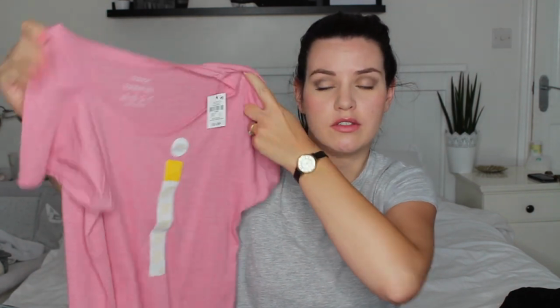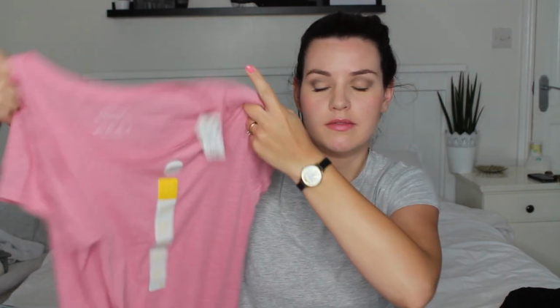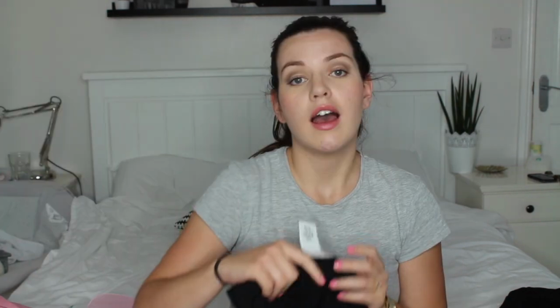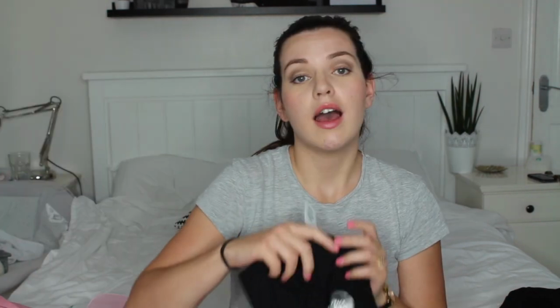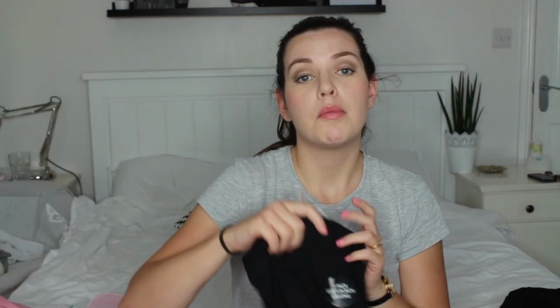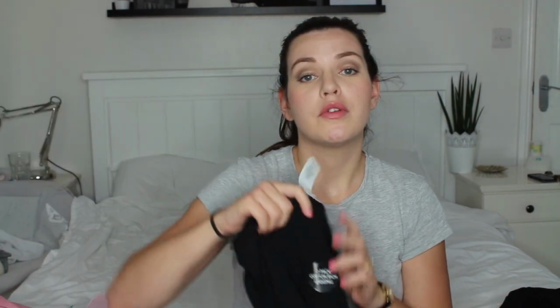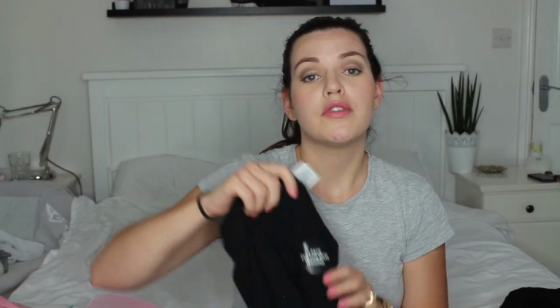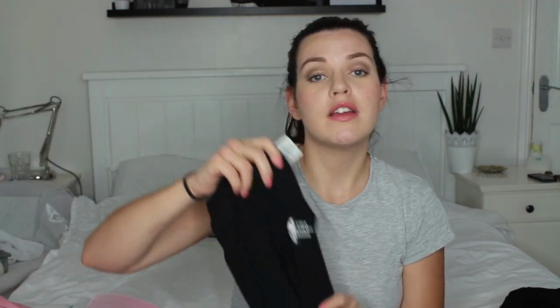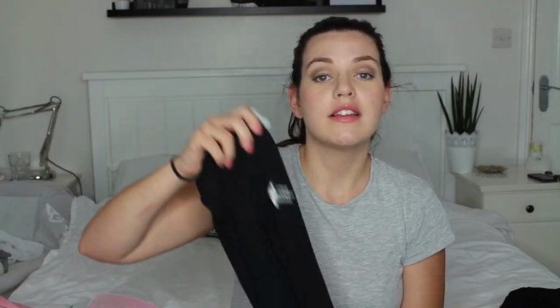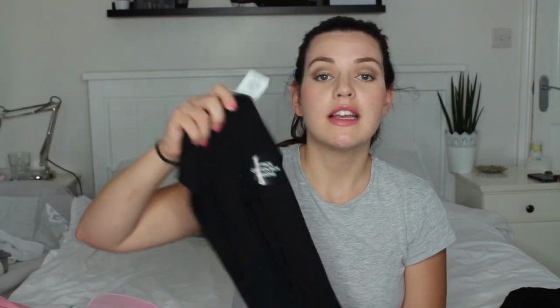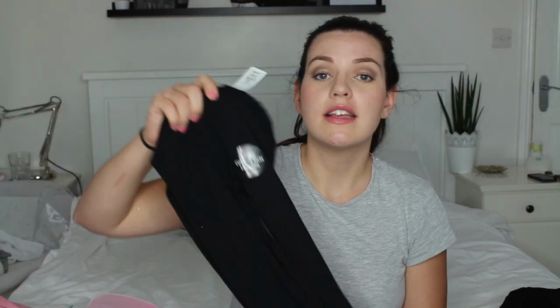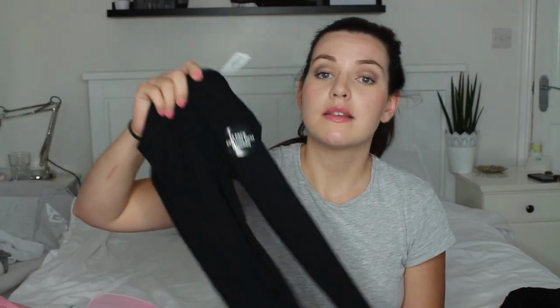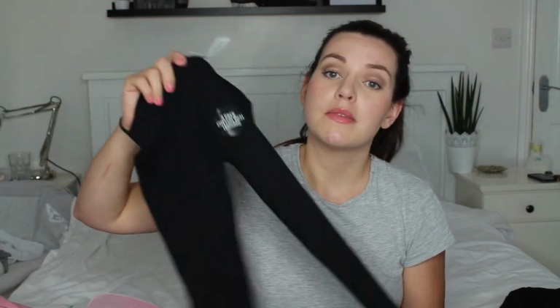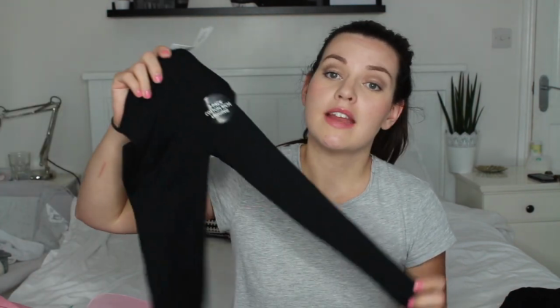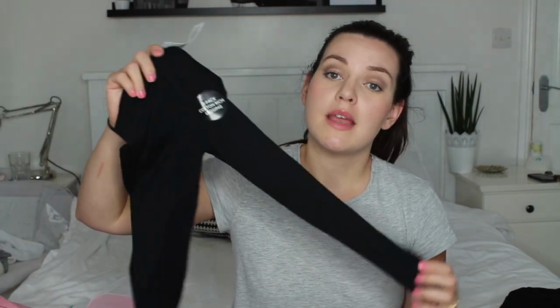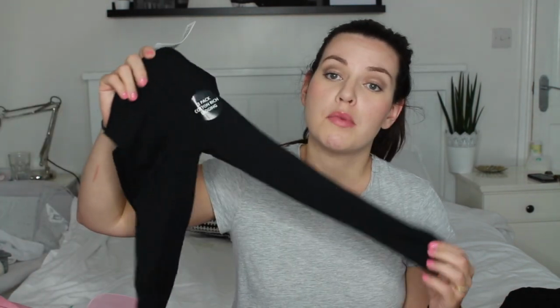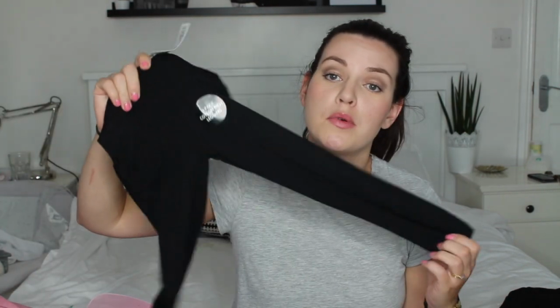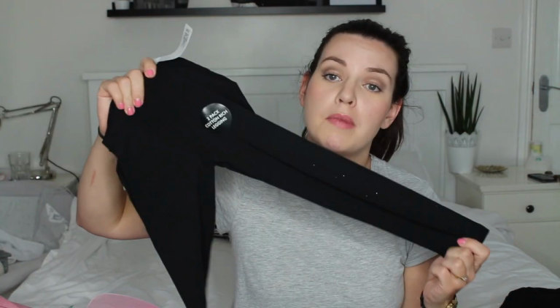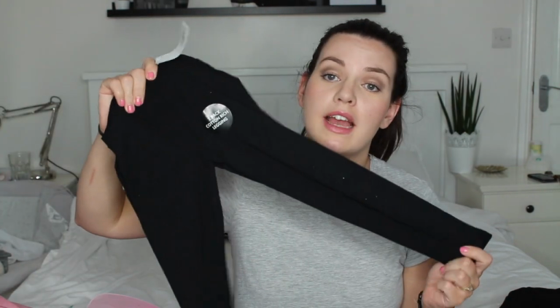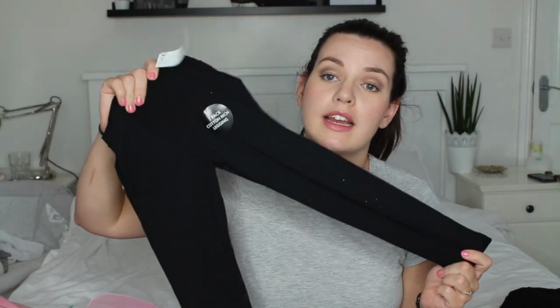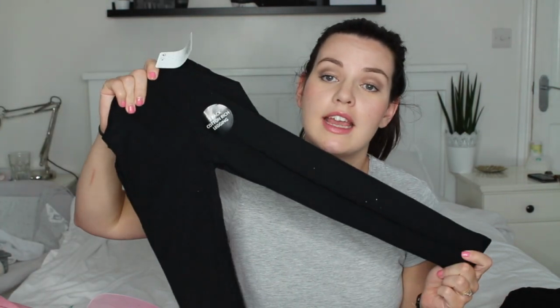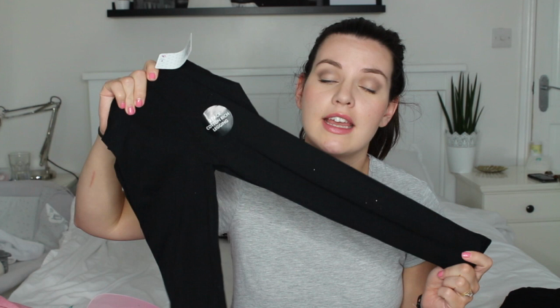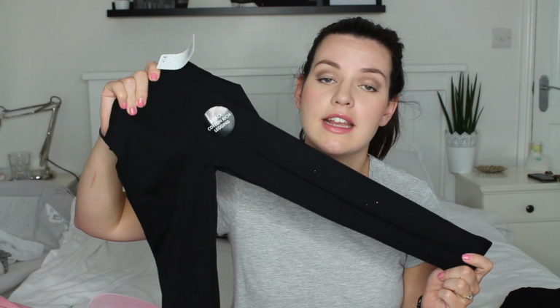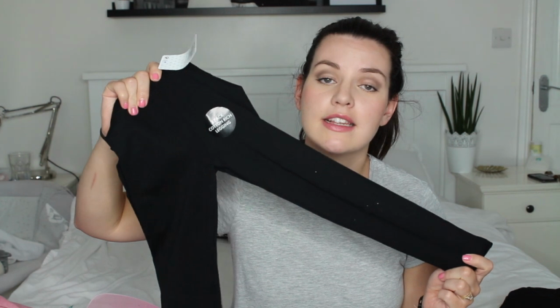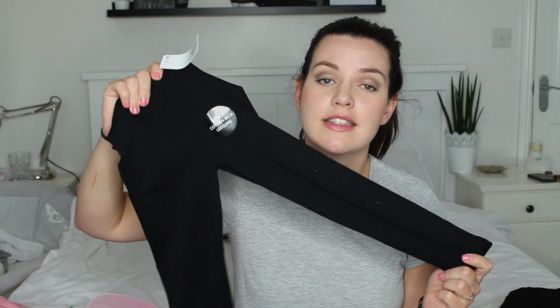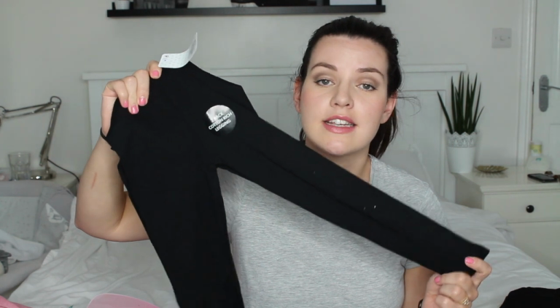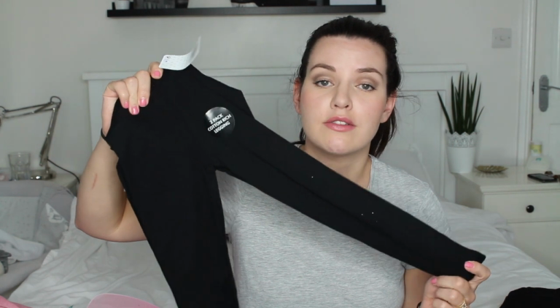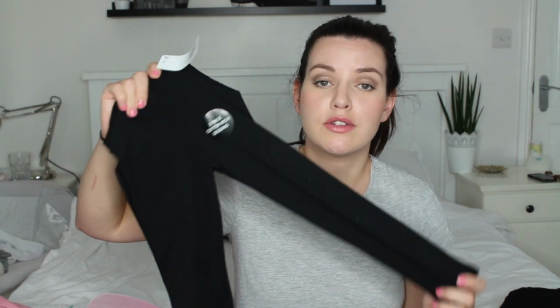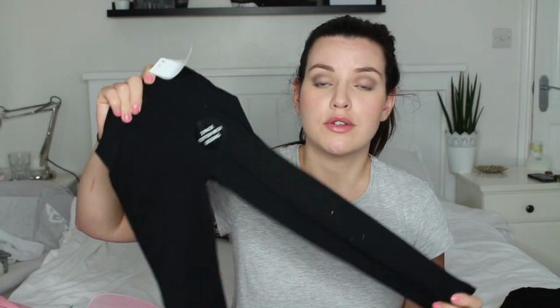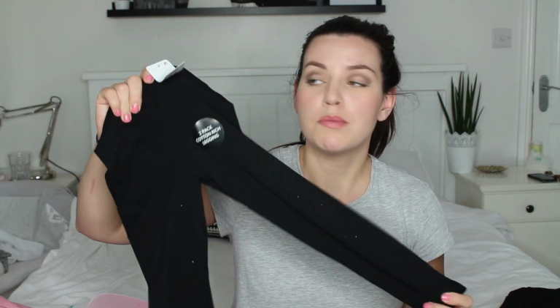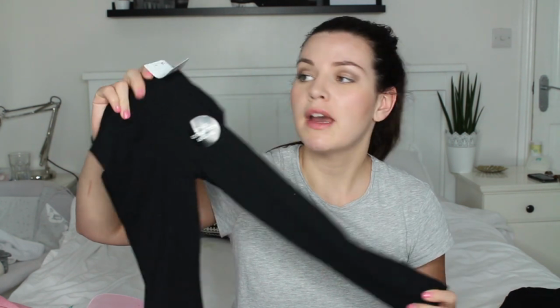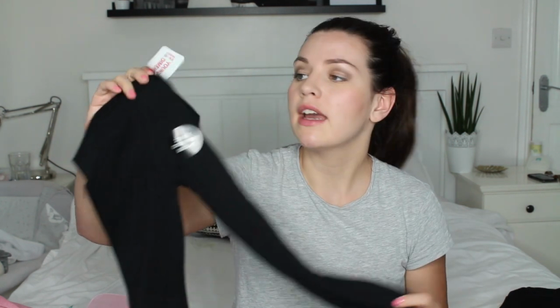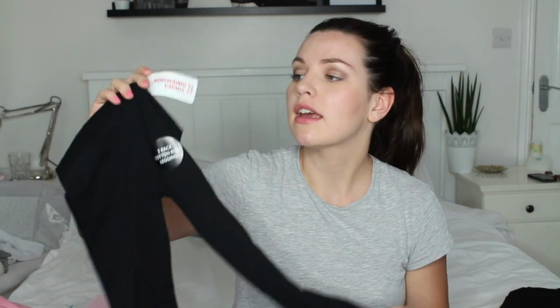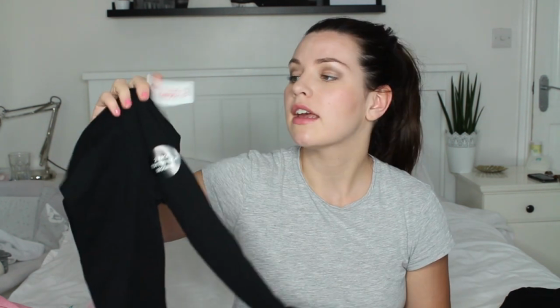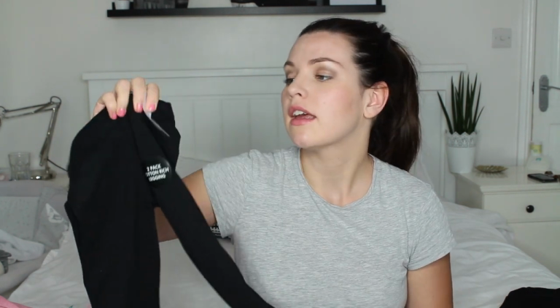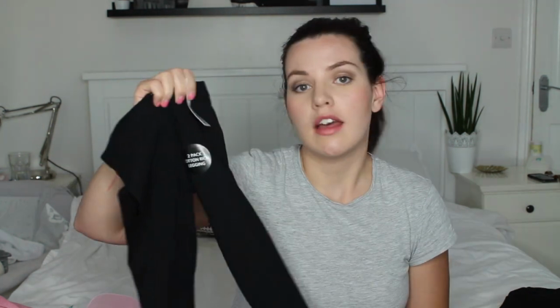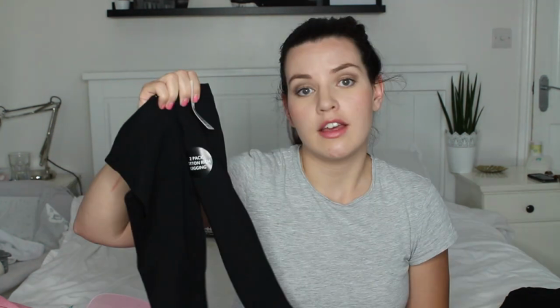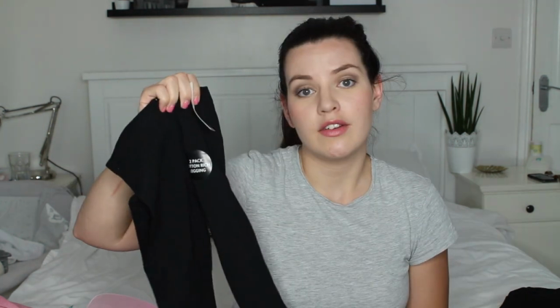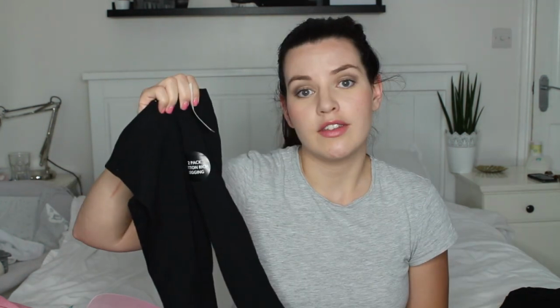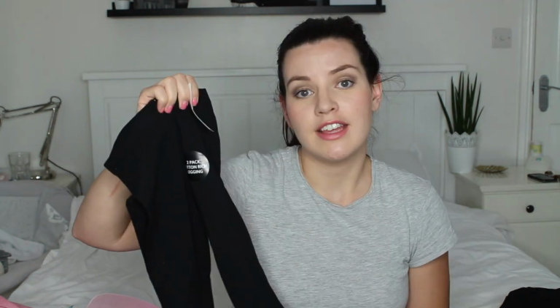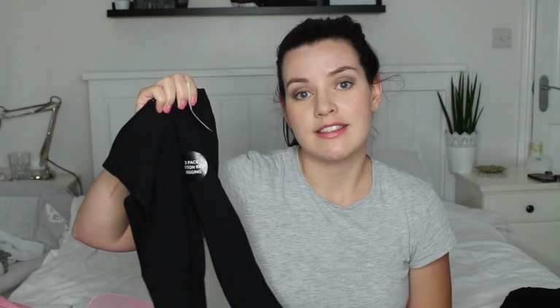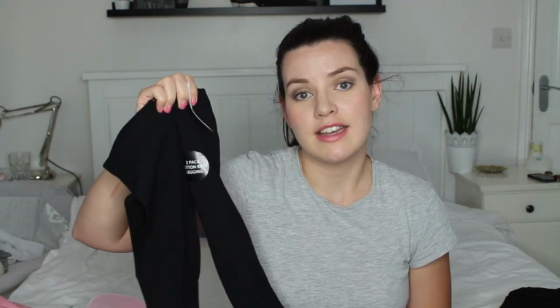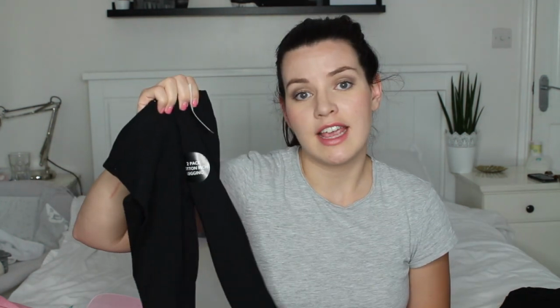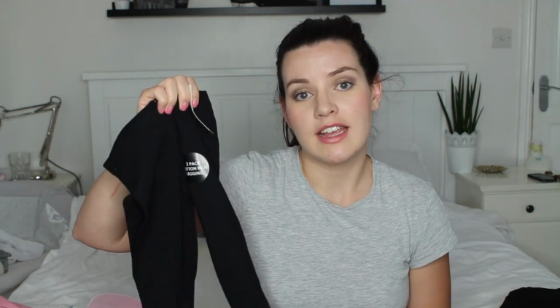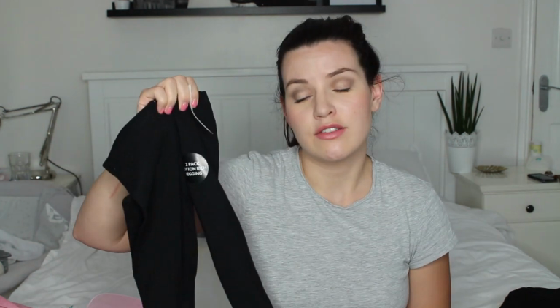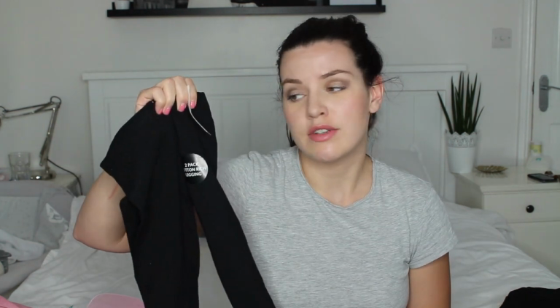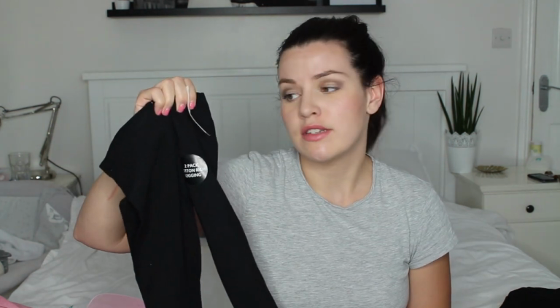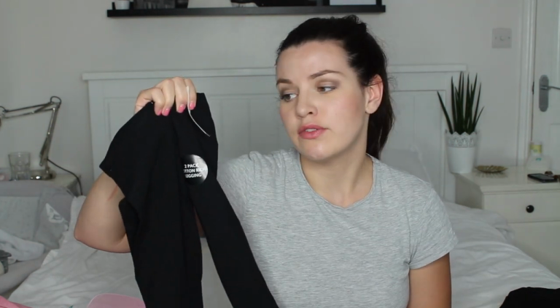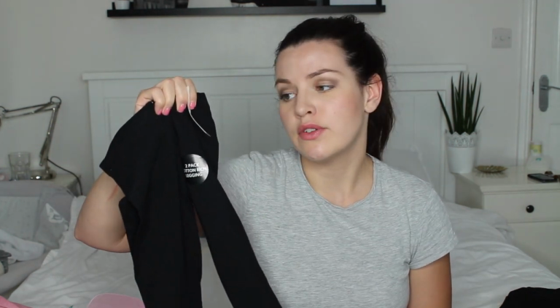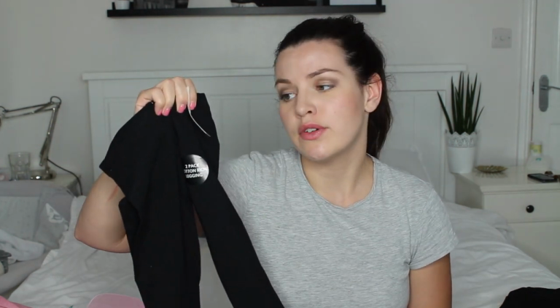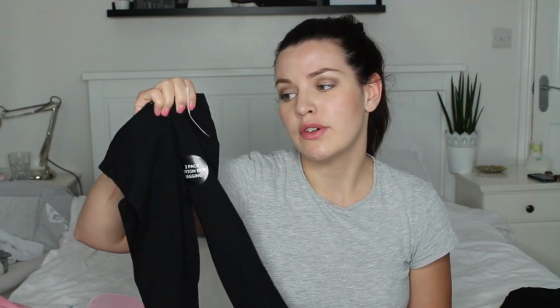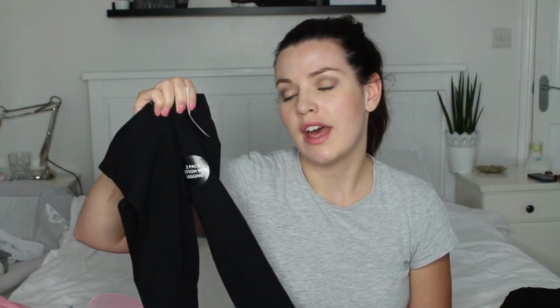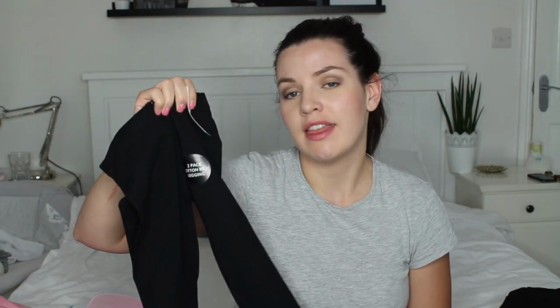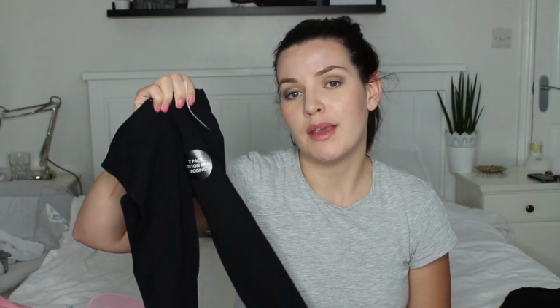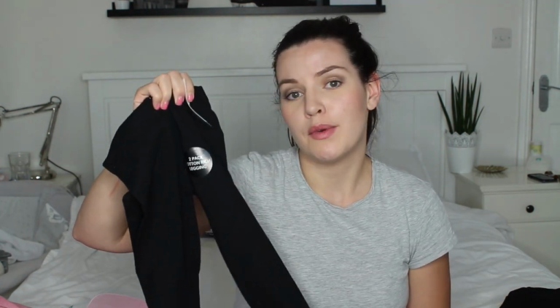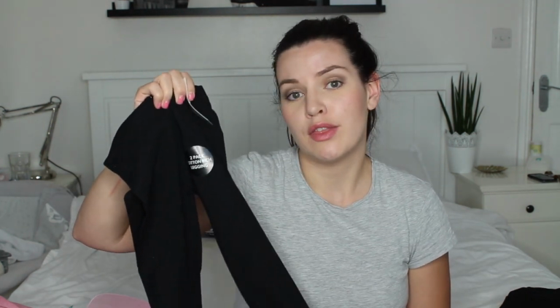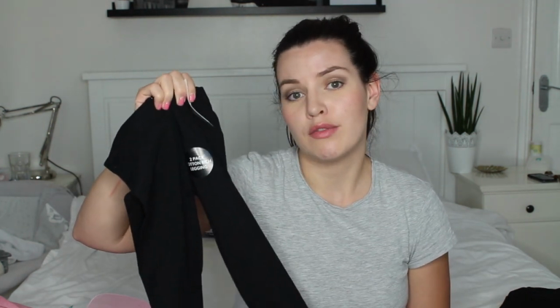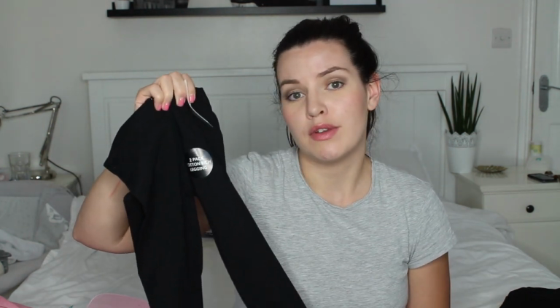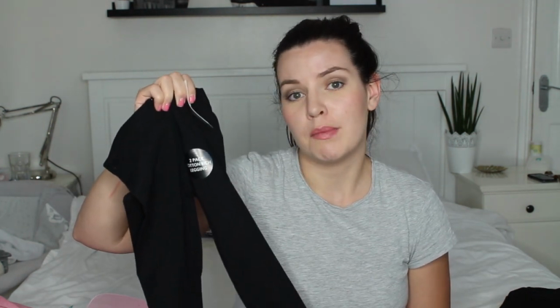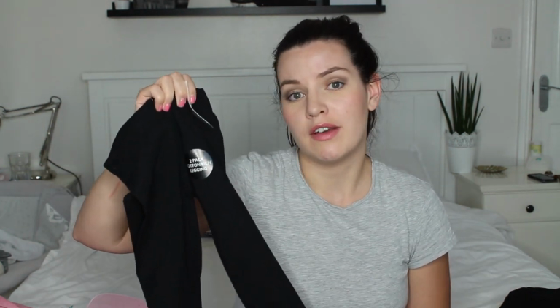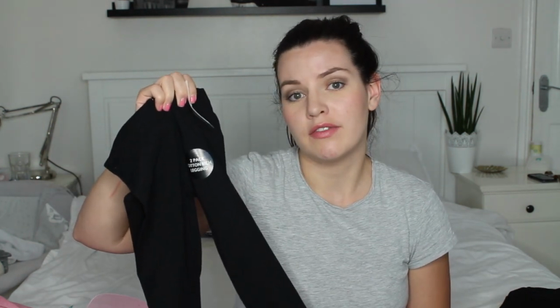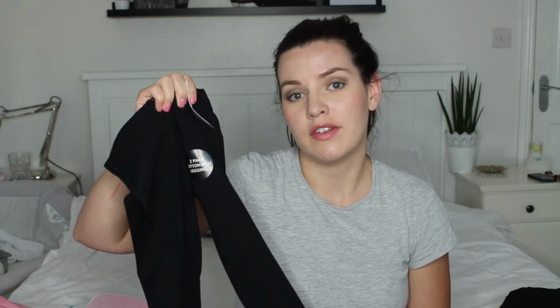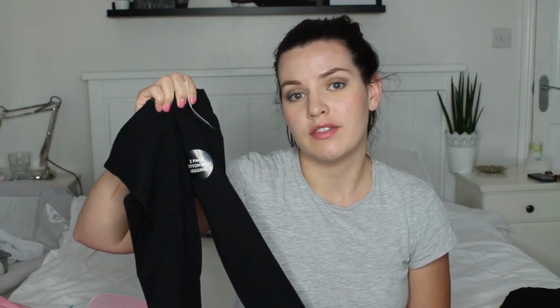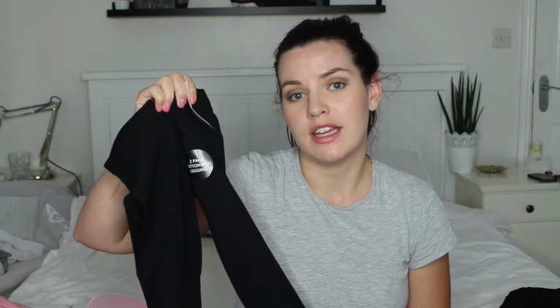I bought Rosalie some staple black leggings — these are a two-pack. I got them in age three to four and they were £3.50.